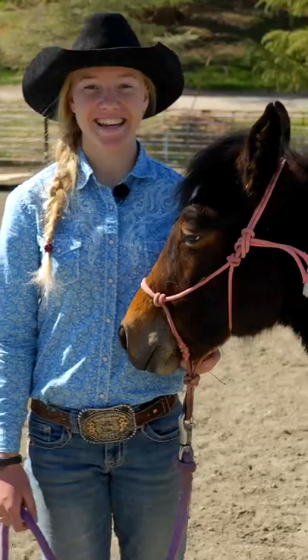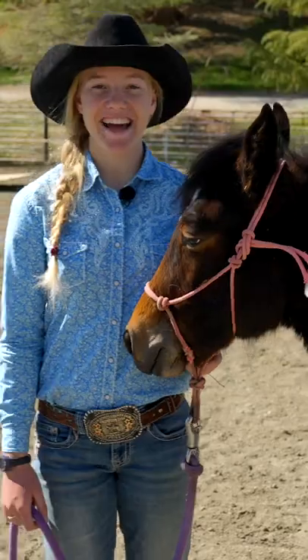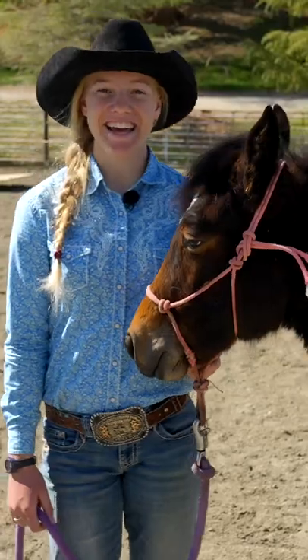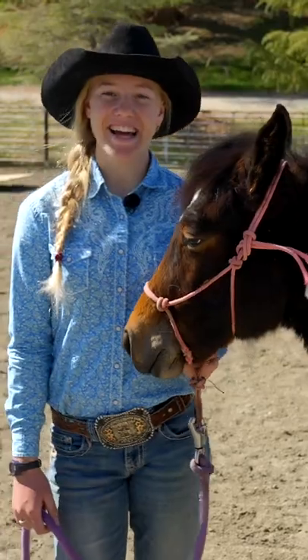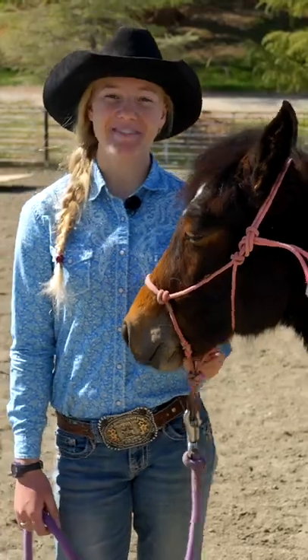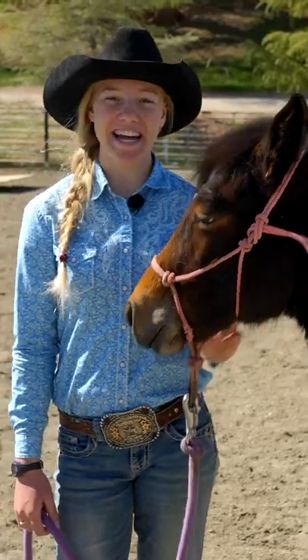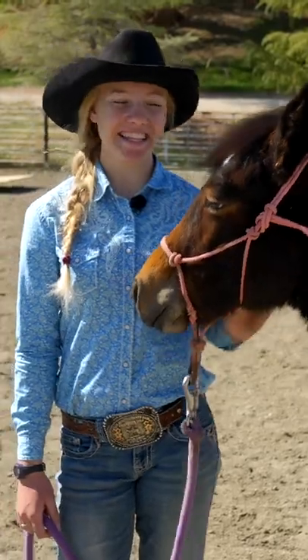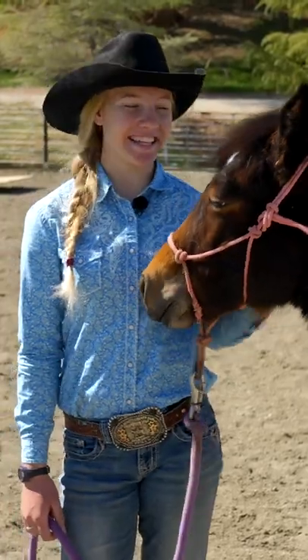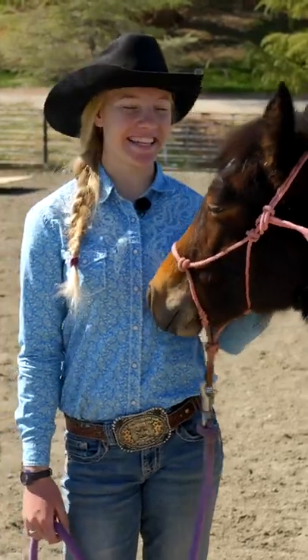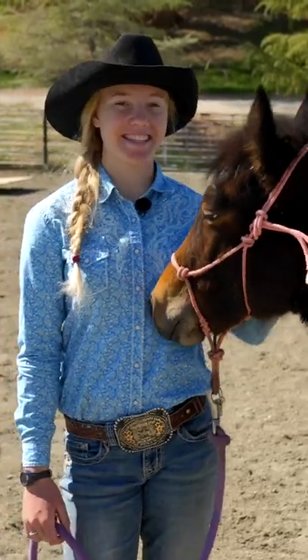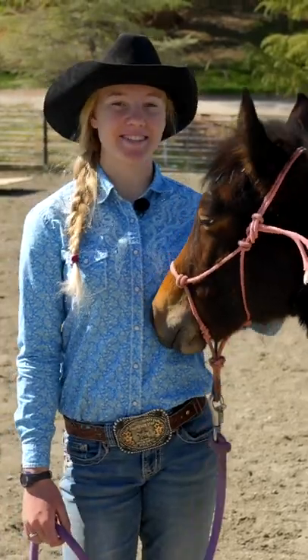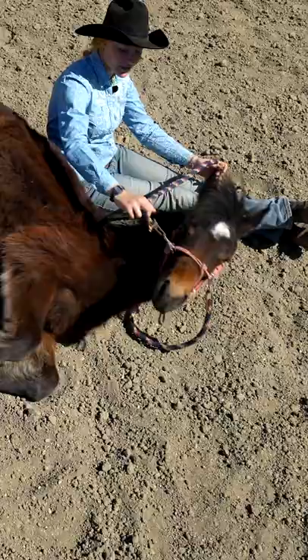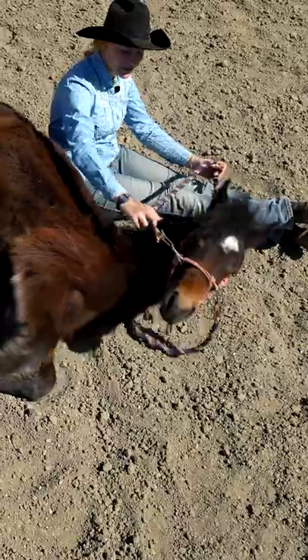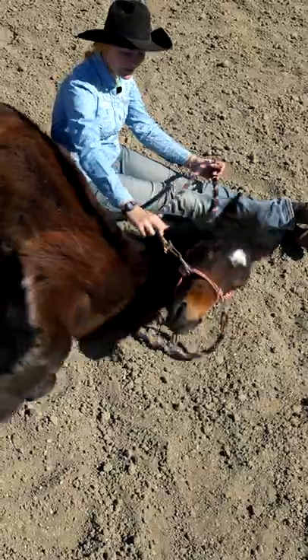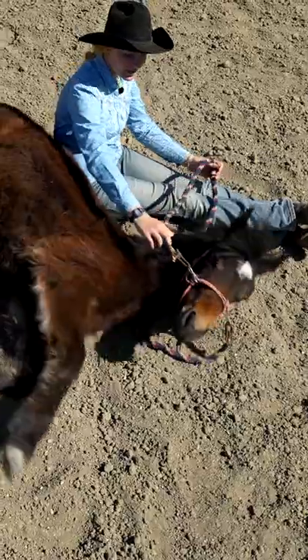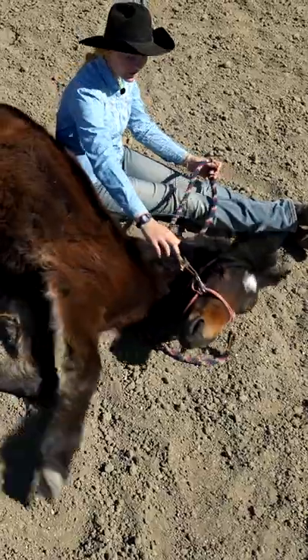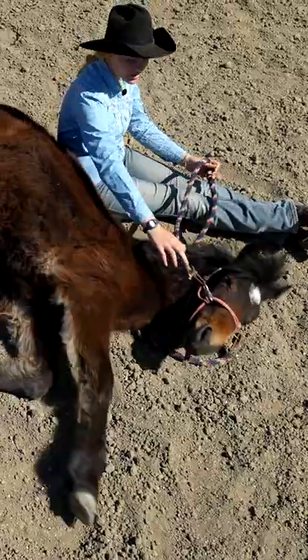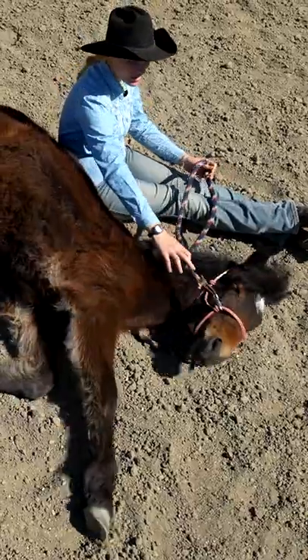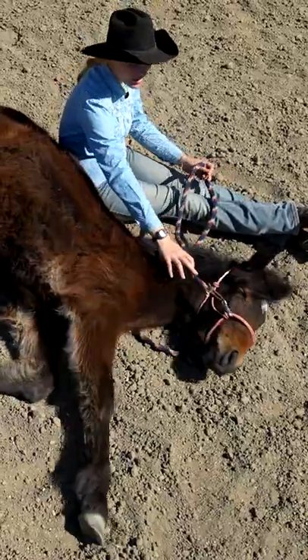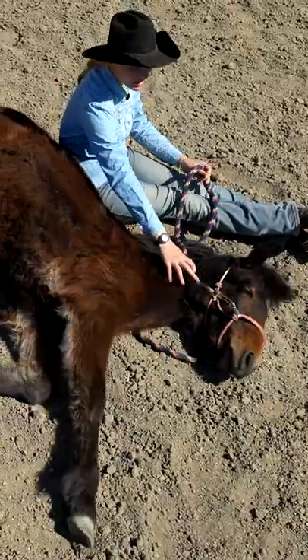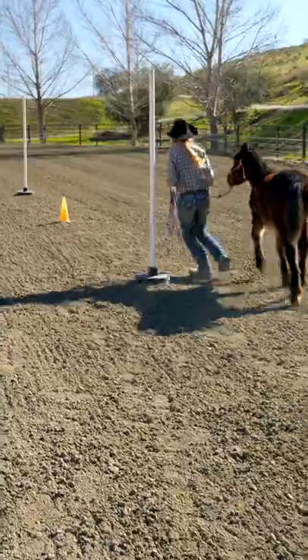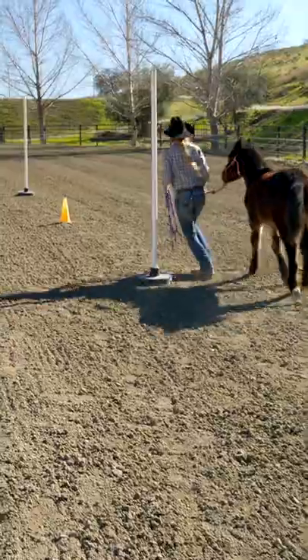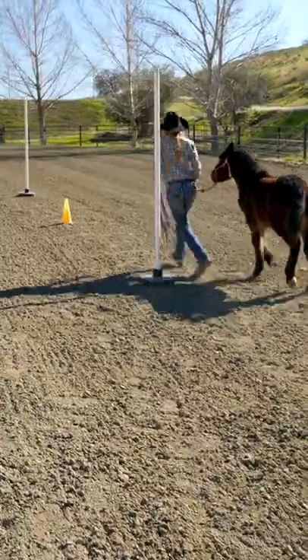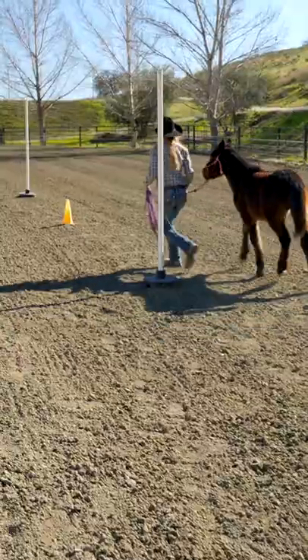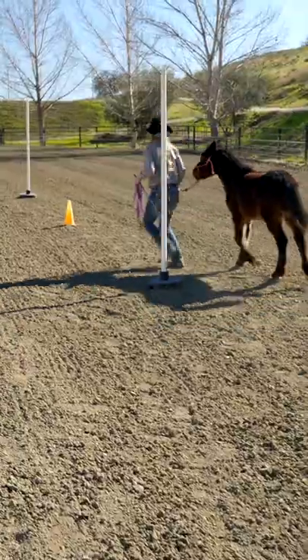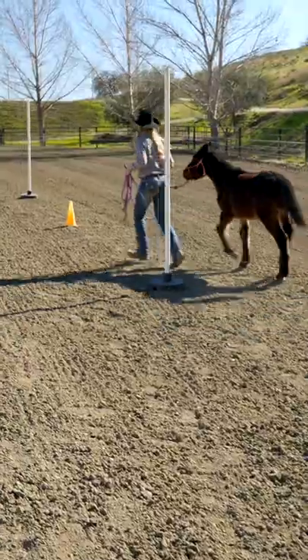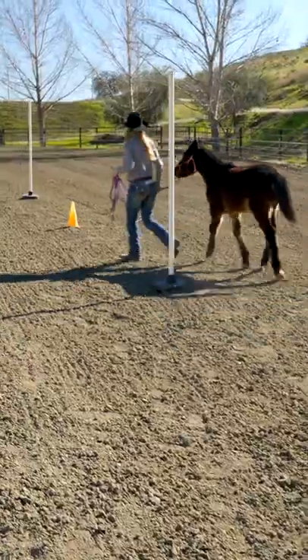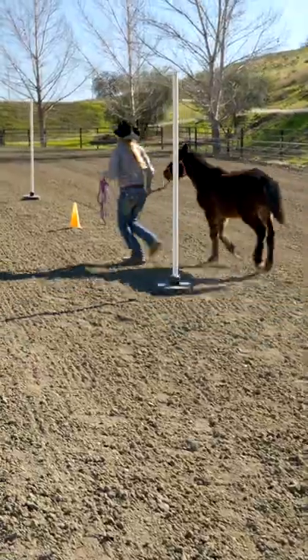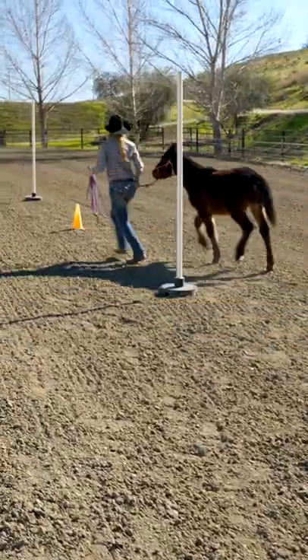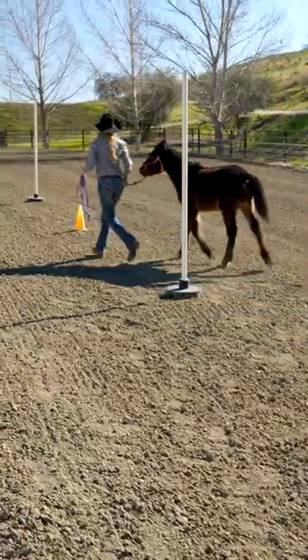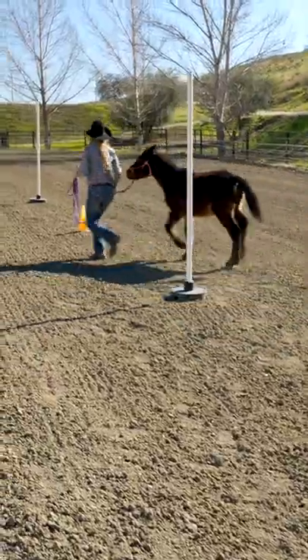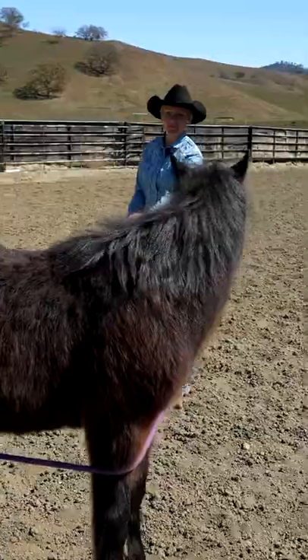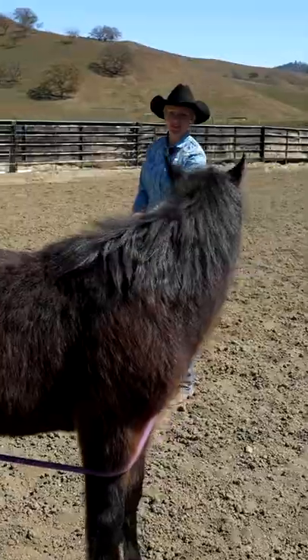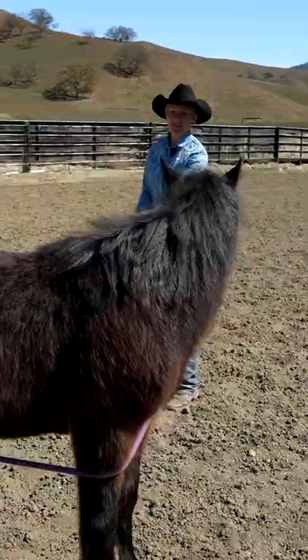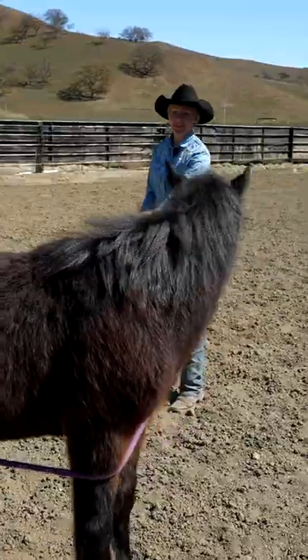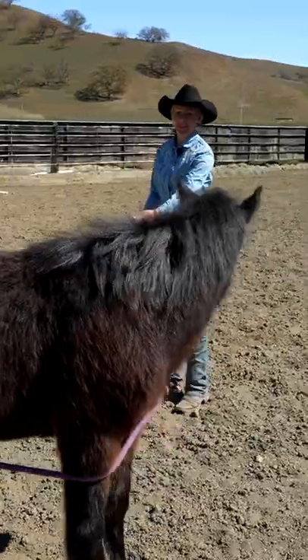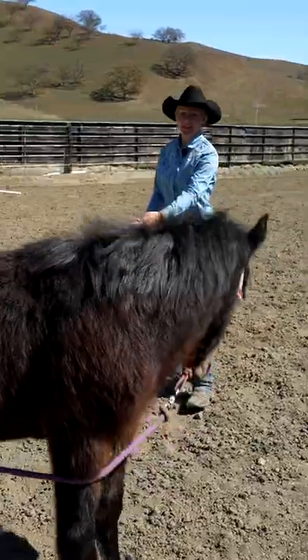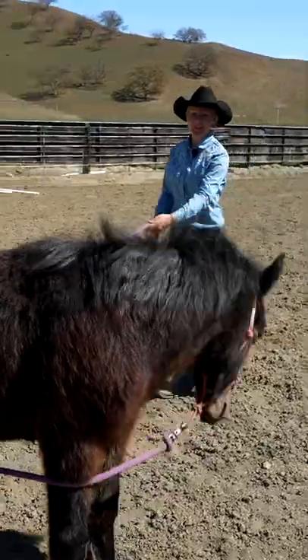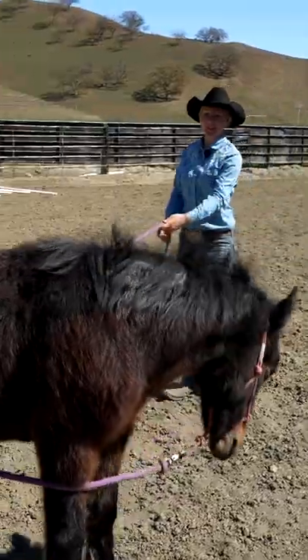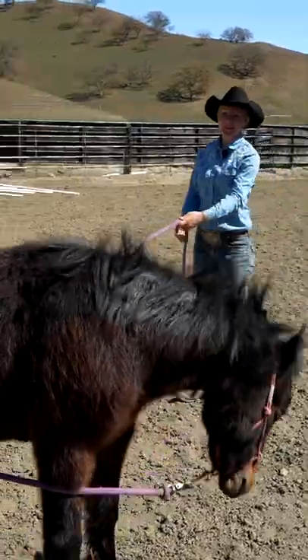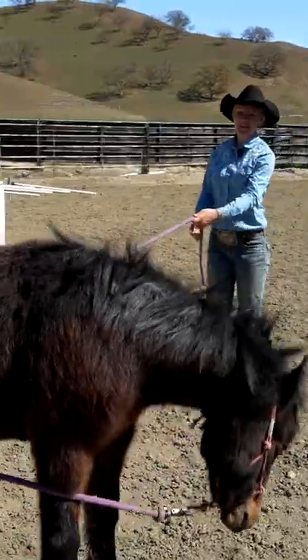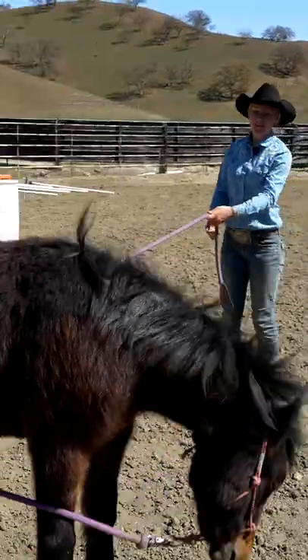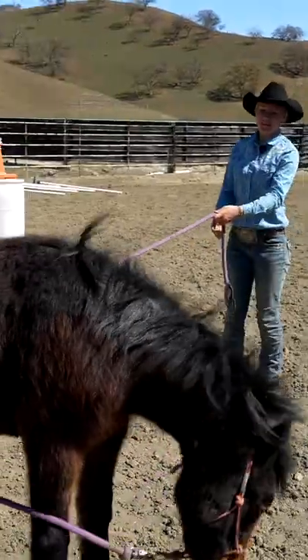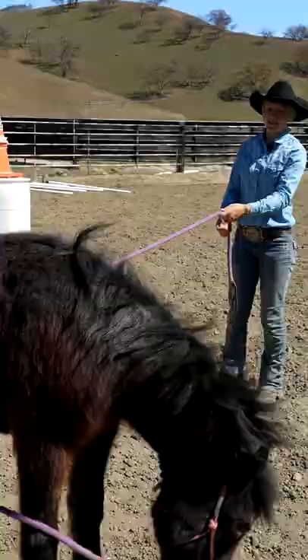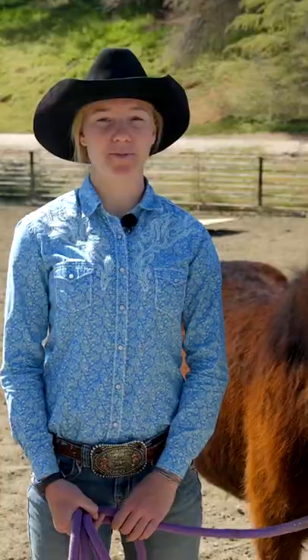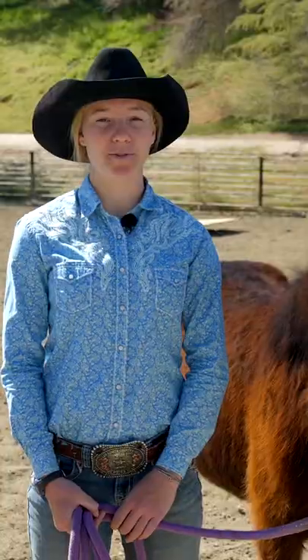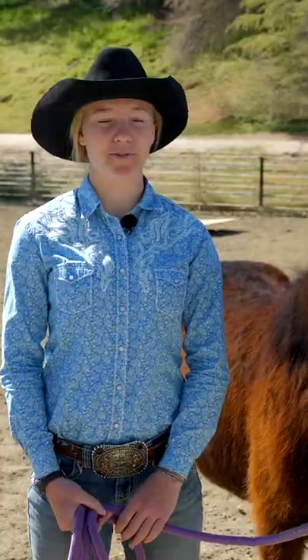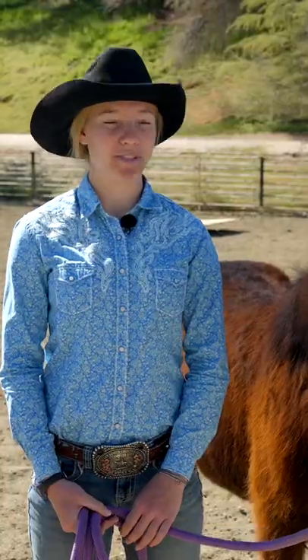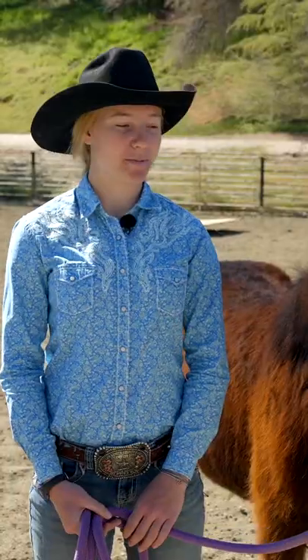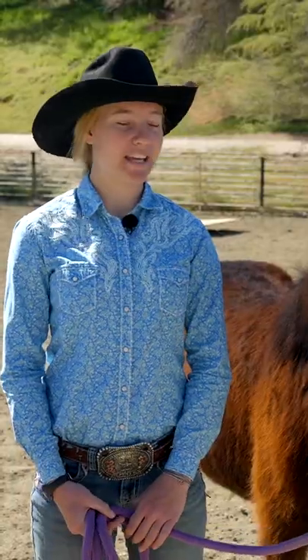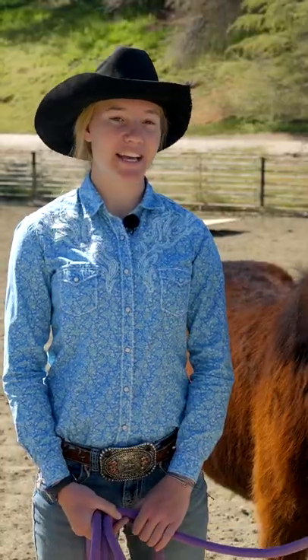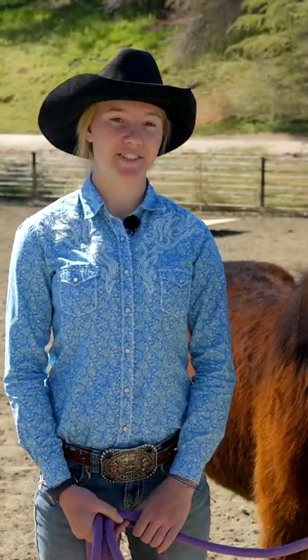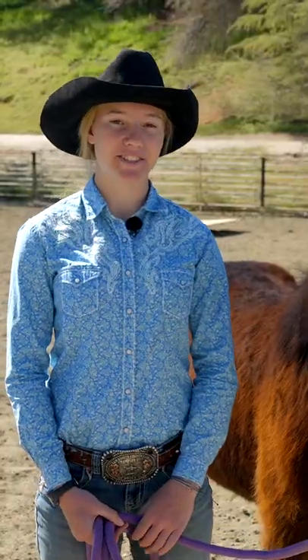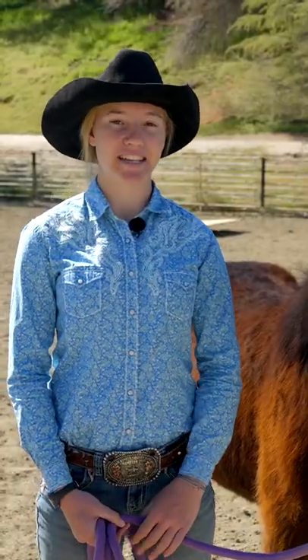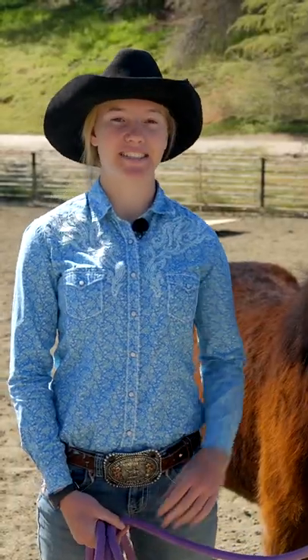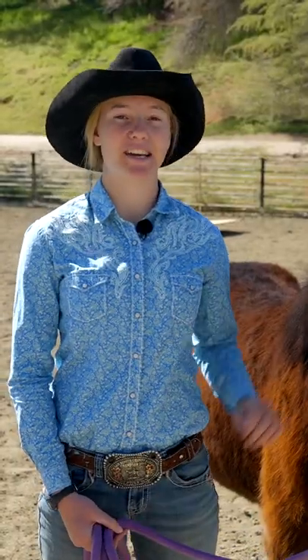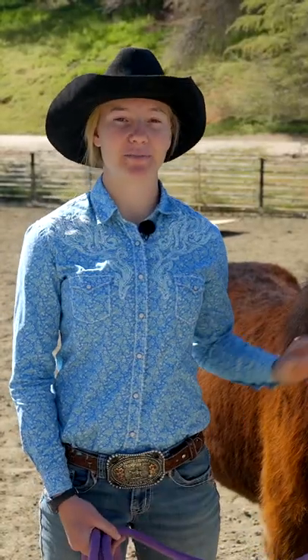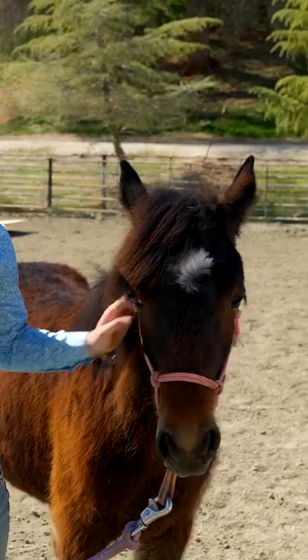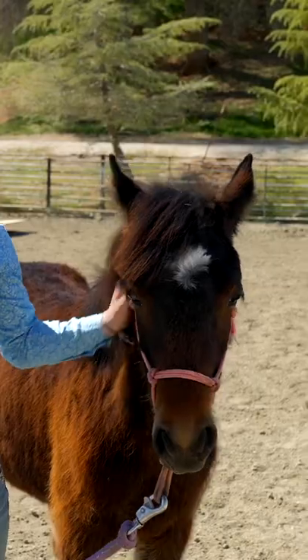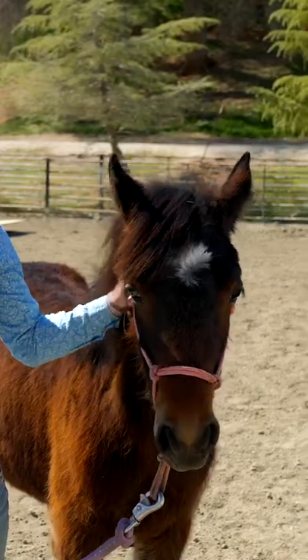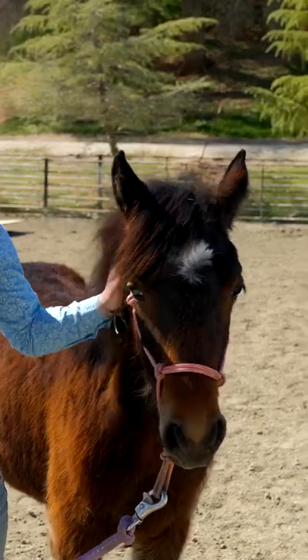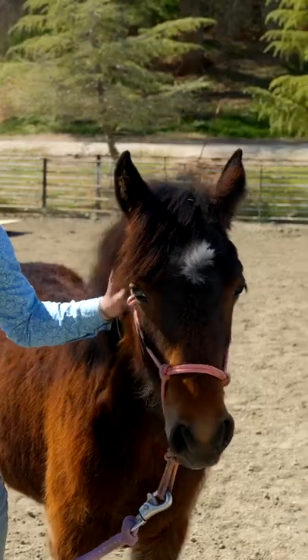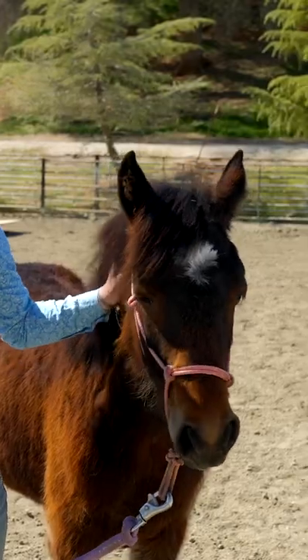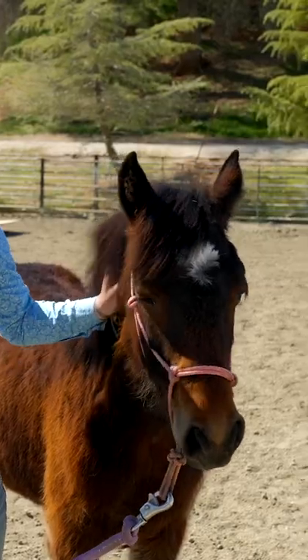Hi, I'm Kylie and this is Safira. I'm 38 days into the training process and I'd like to take you through some of the exercises I've been using with Safira.